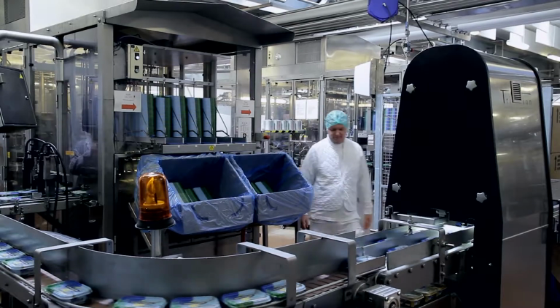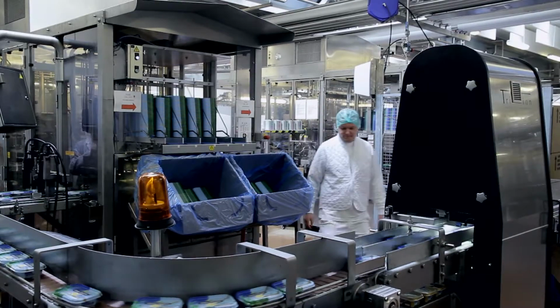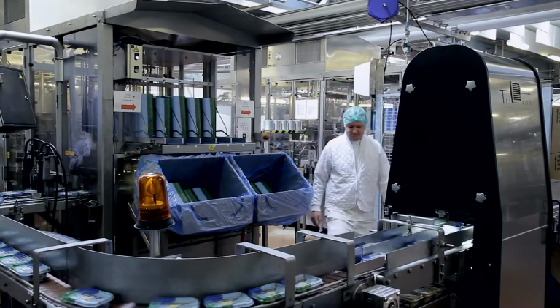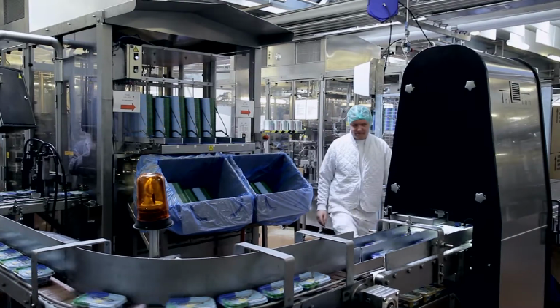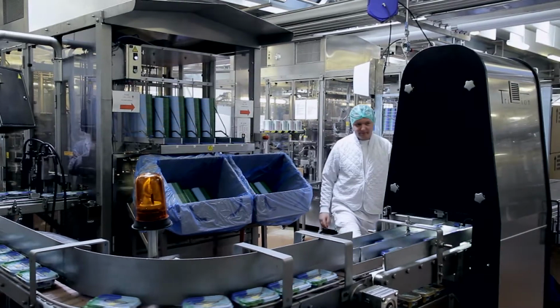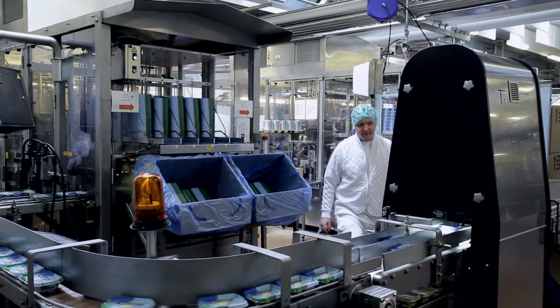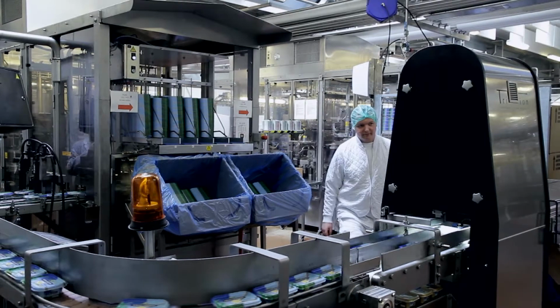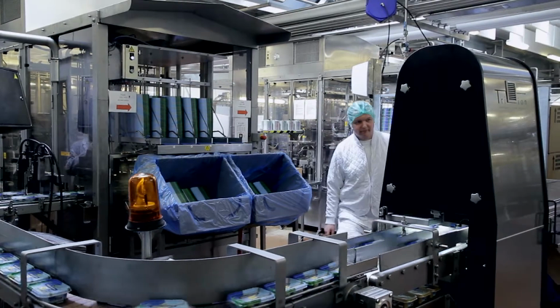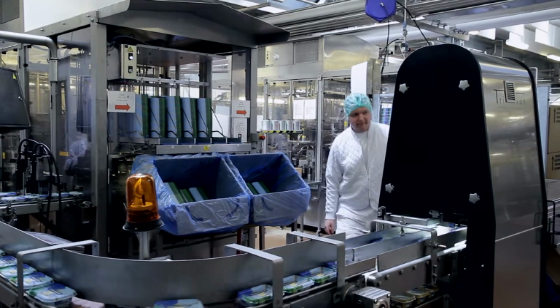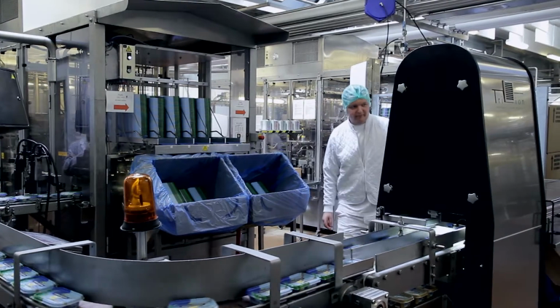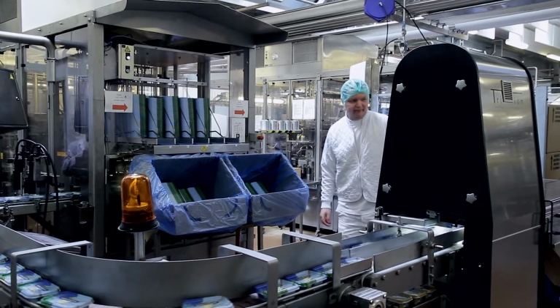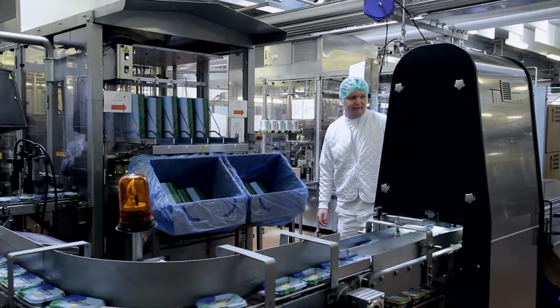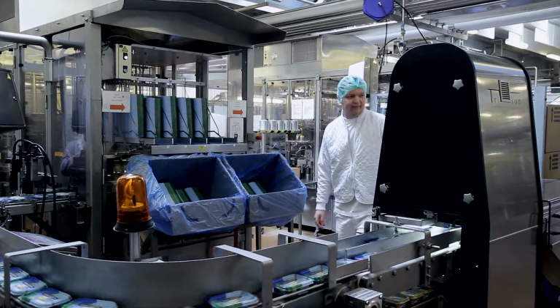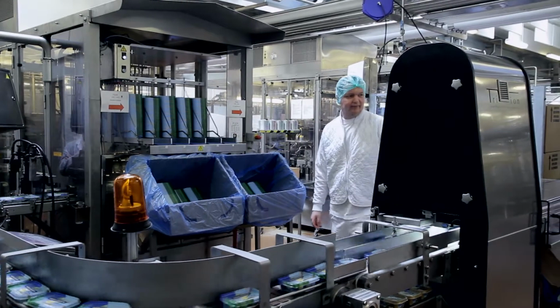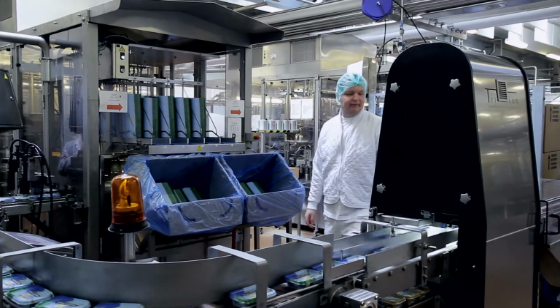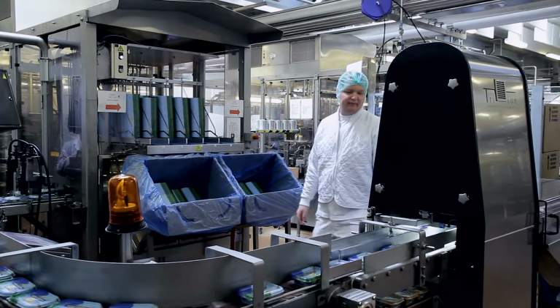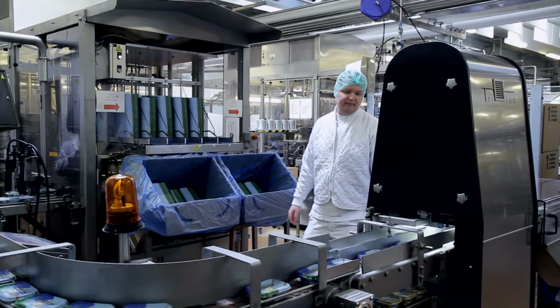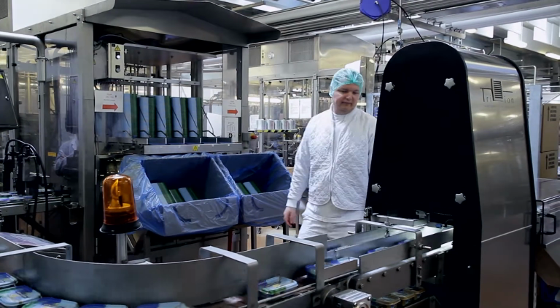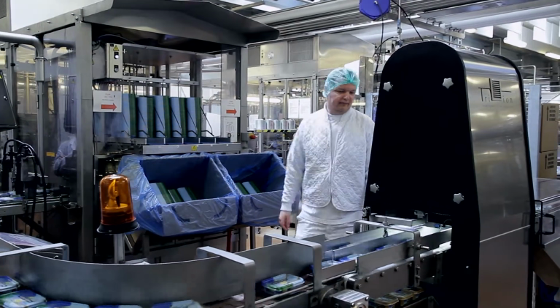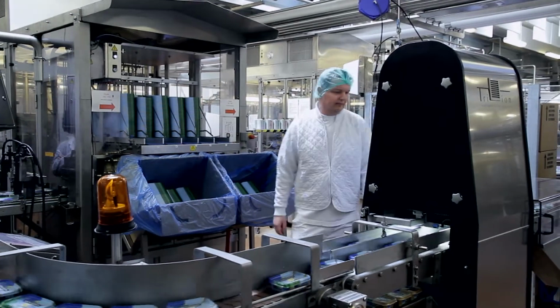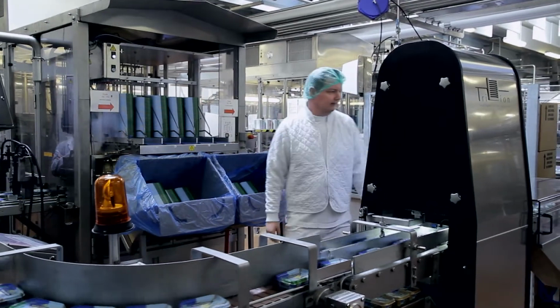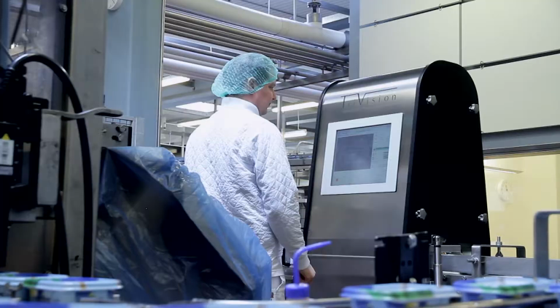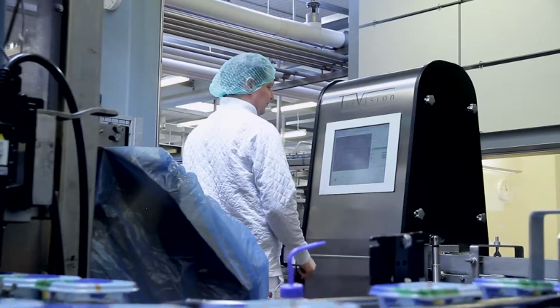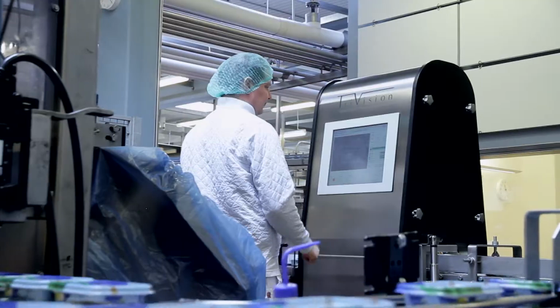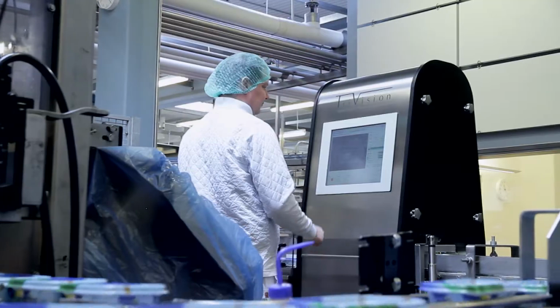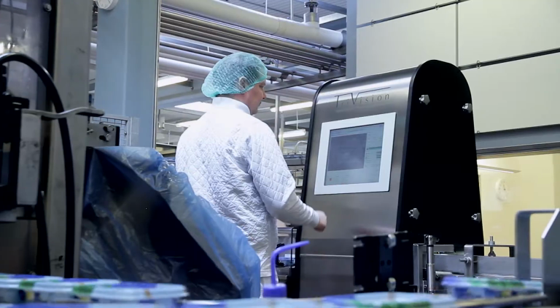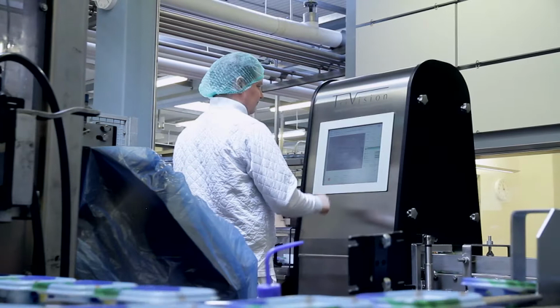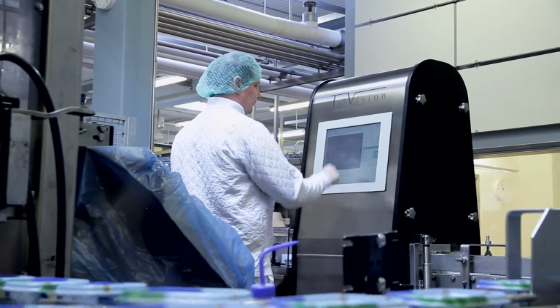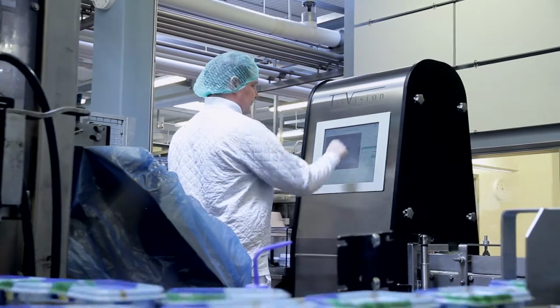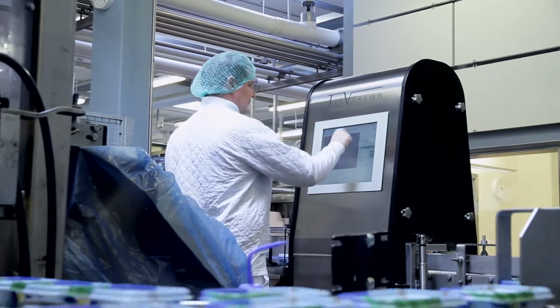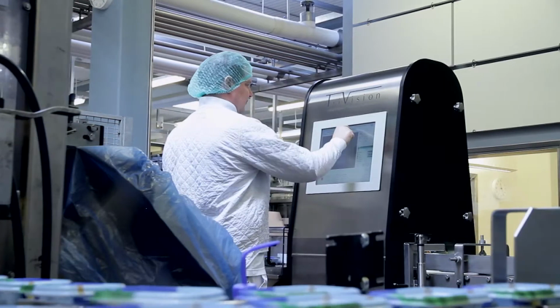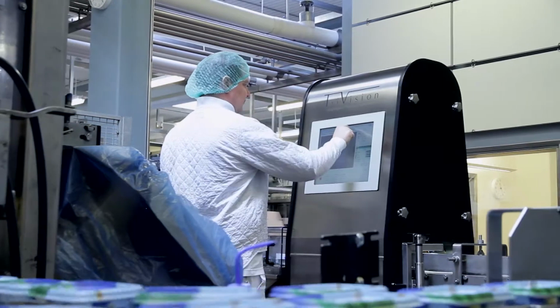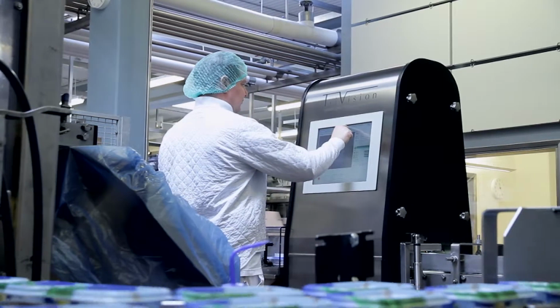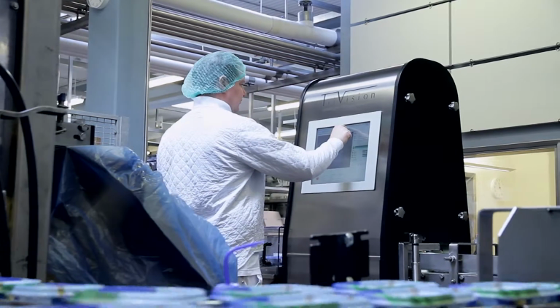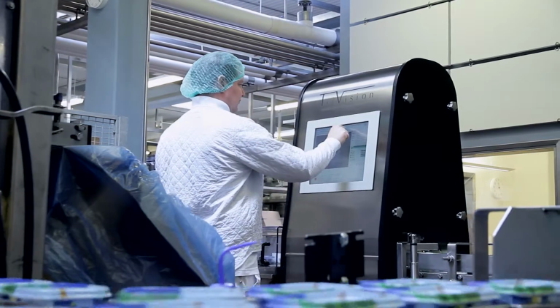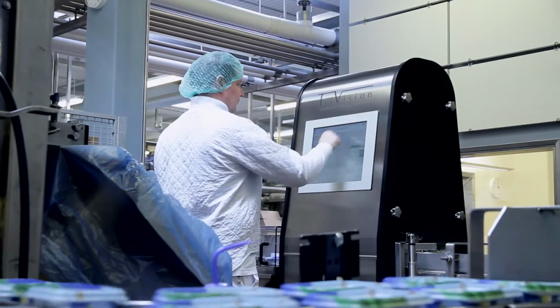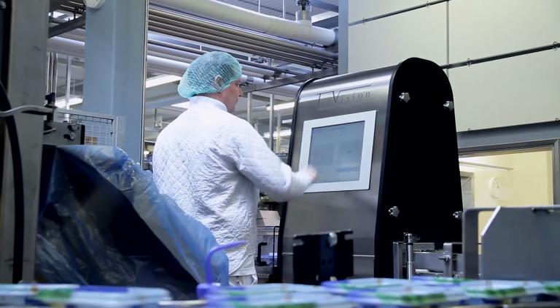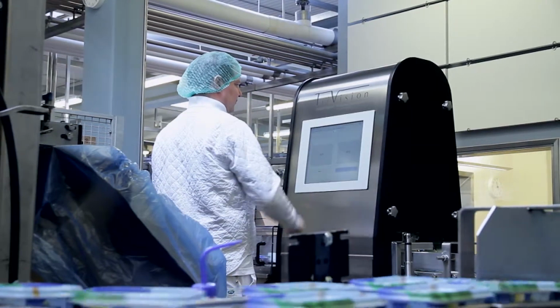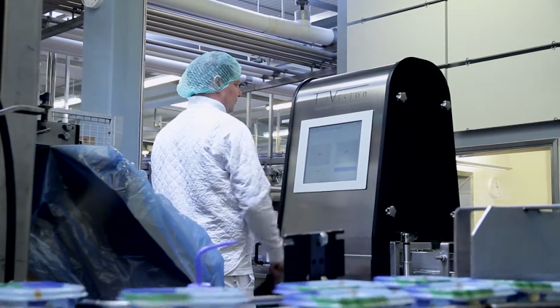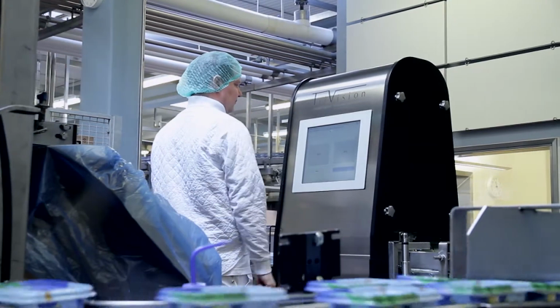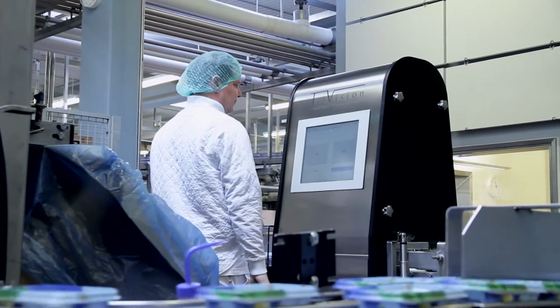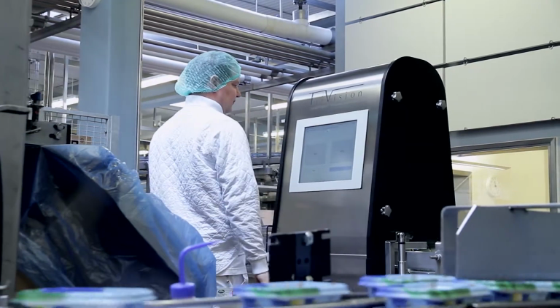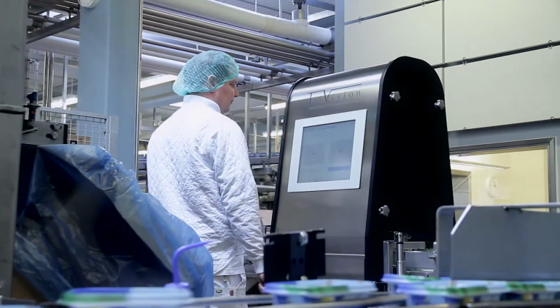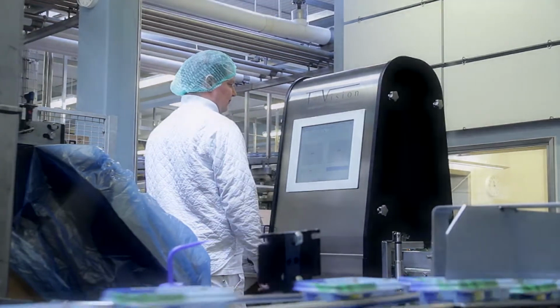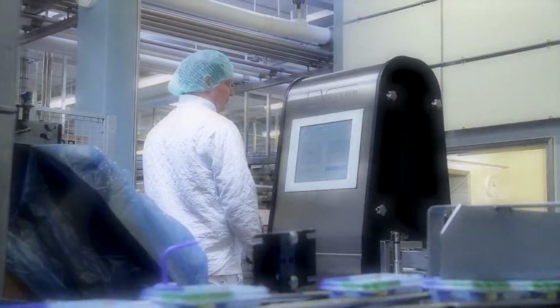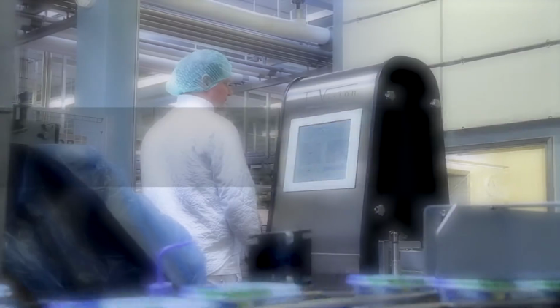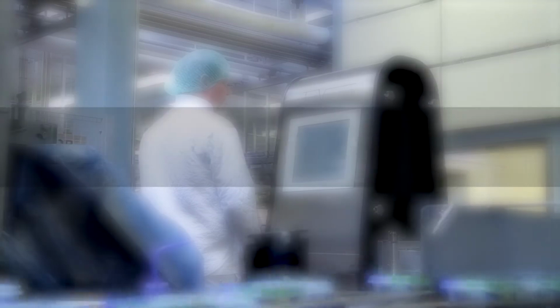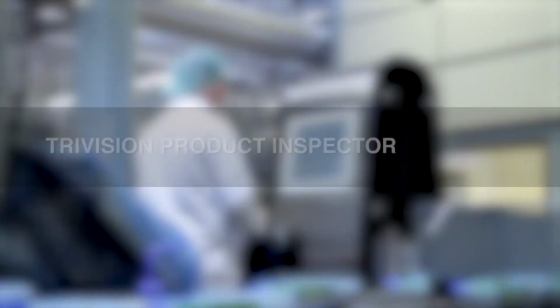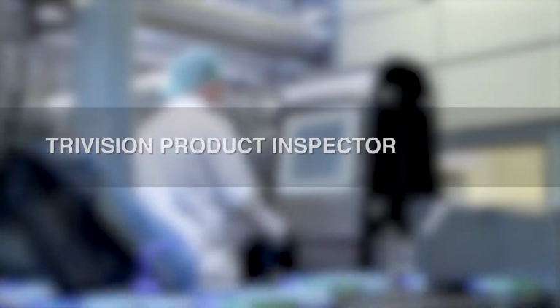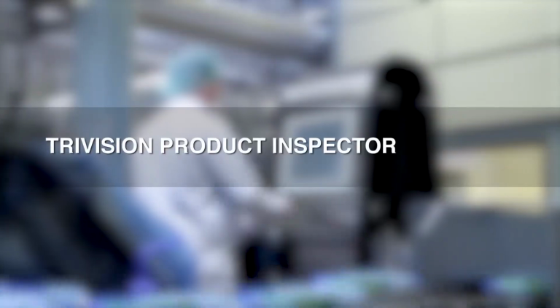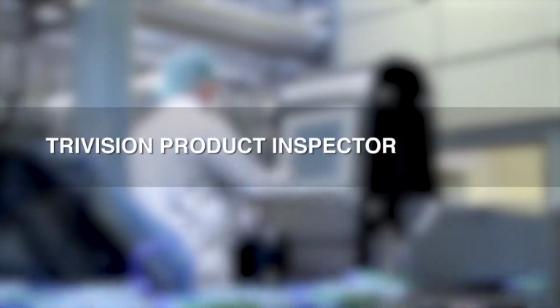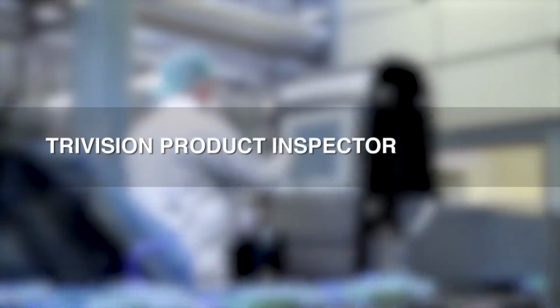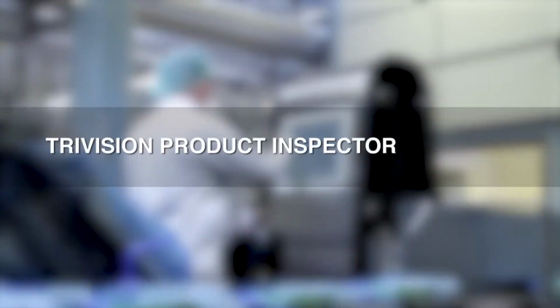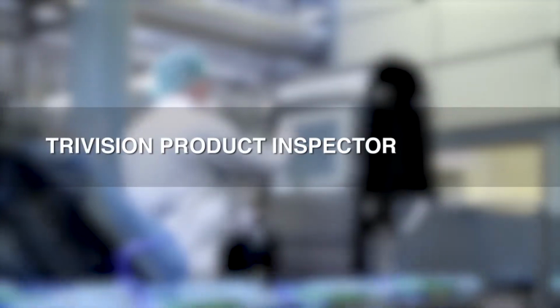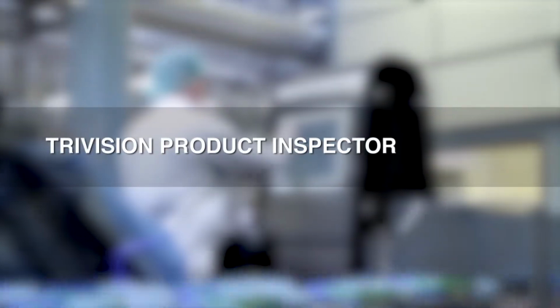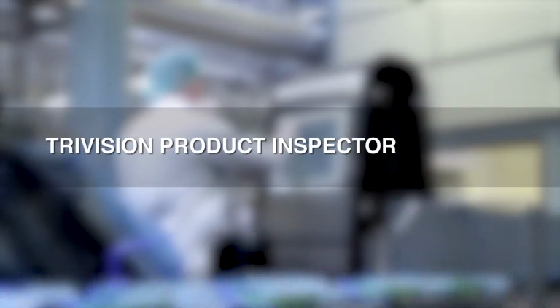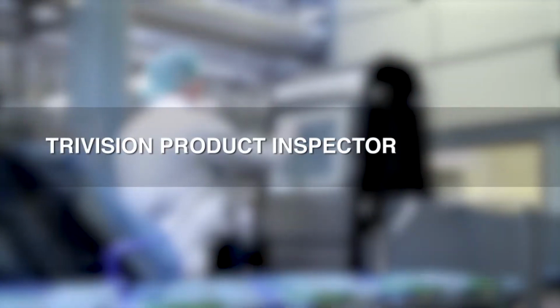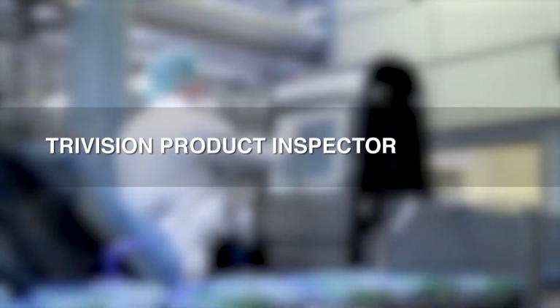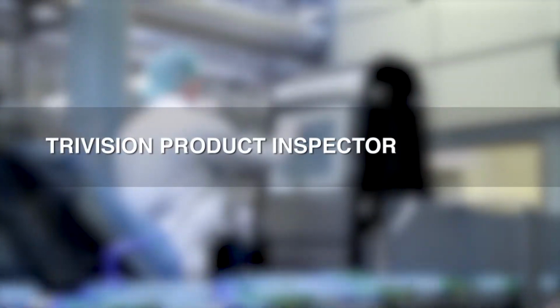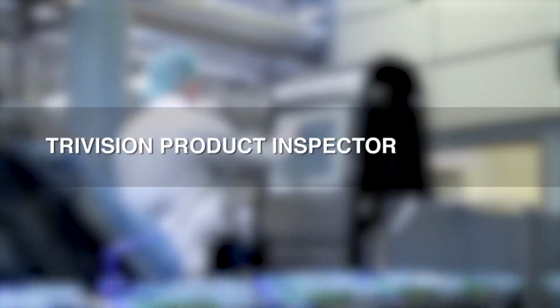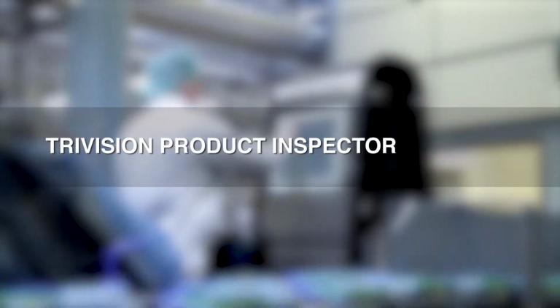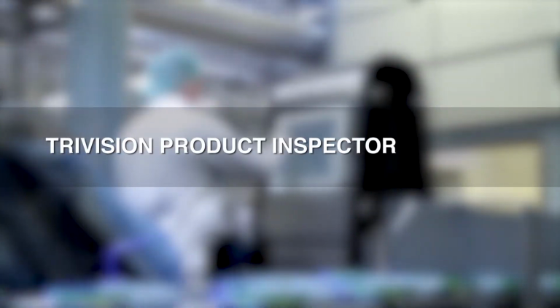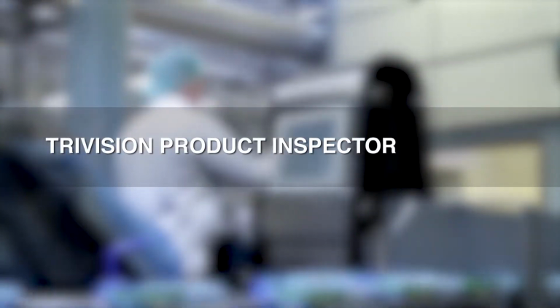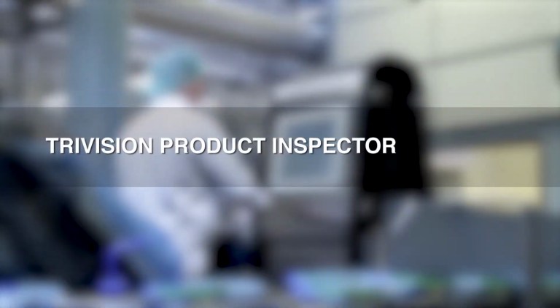TriVision has developed the ultimate quality control and production optimization system: the TriVision Product Inspector.